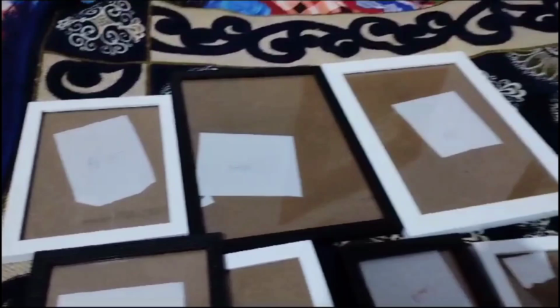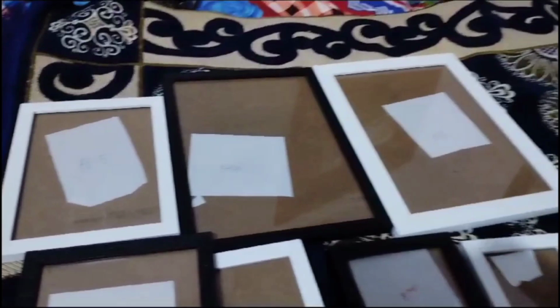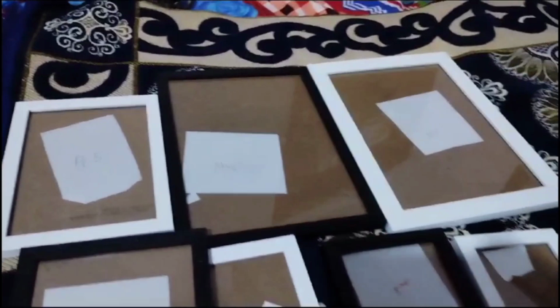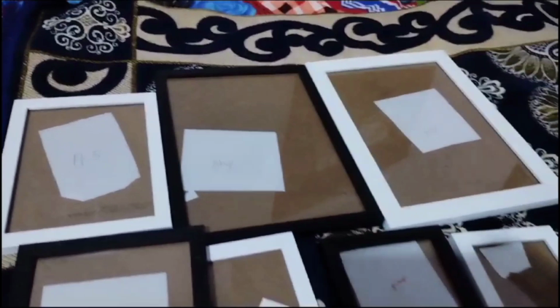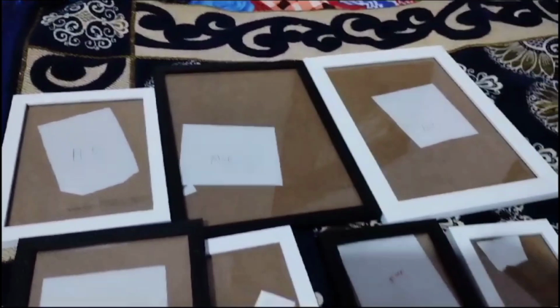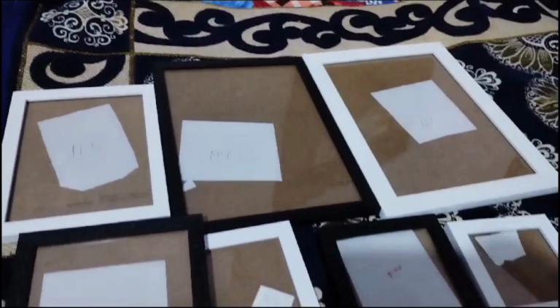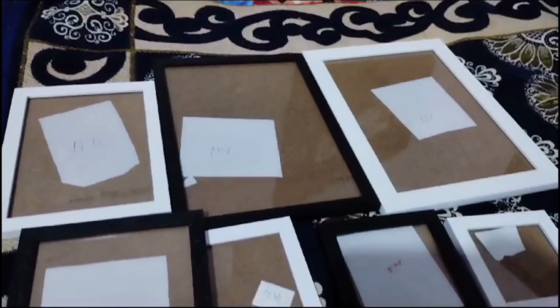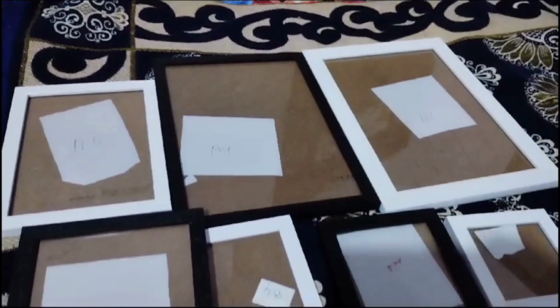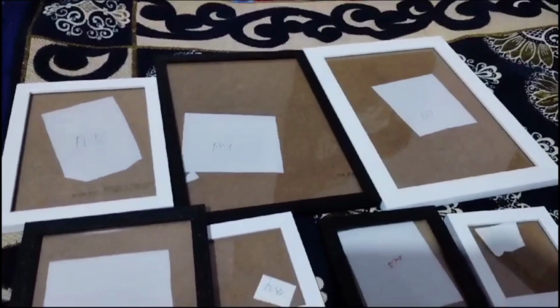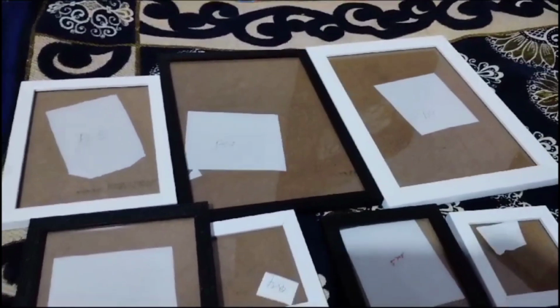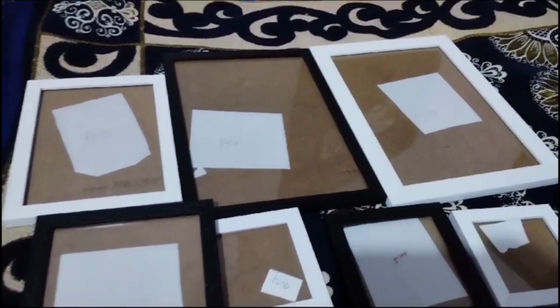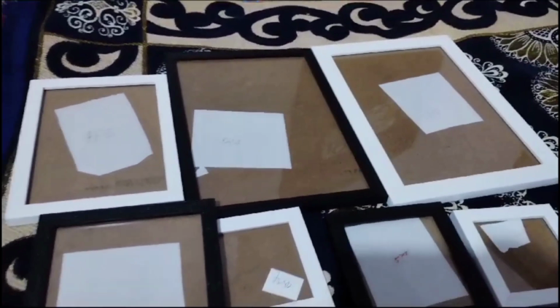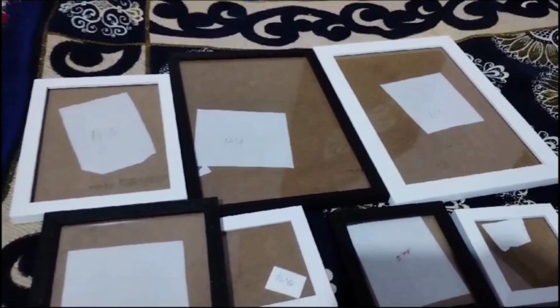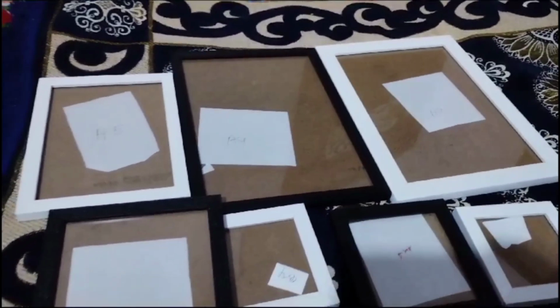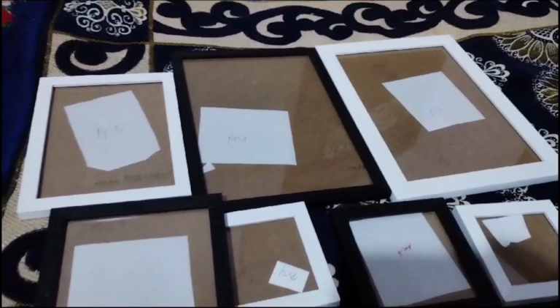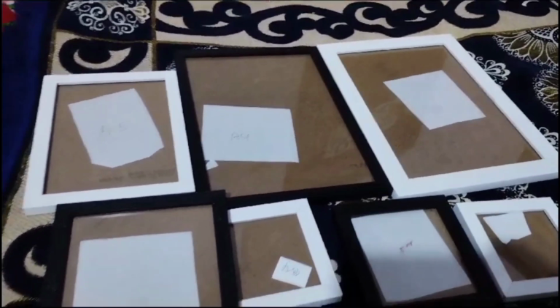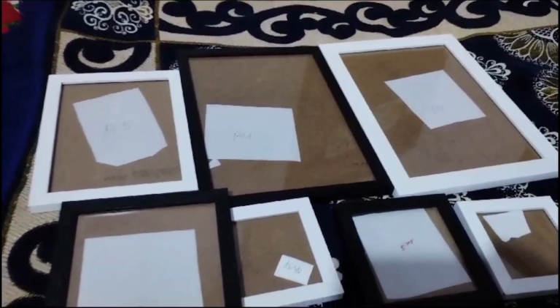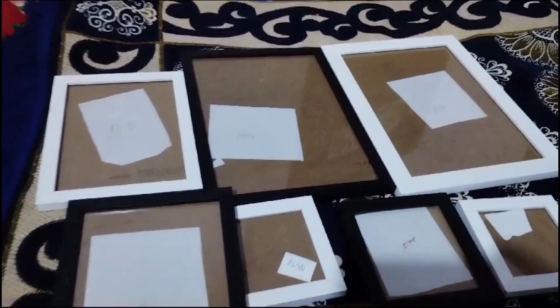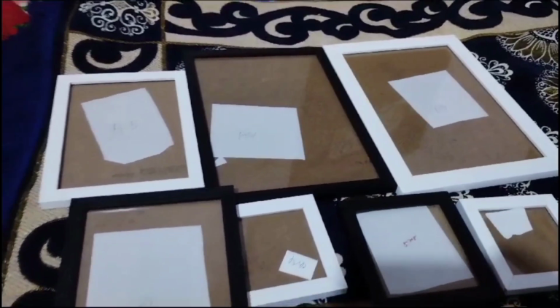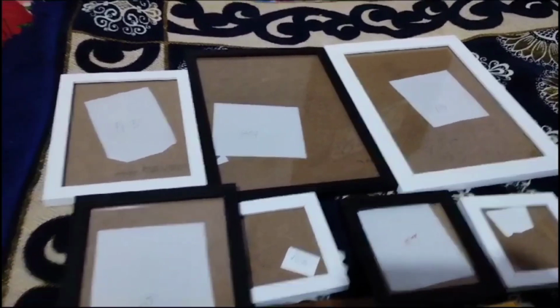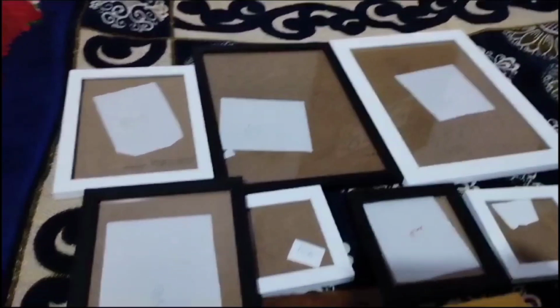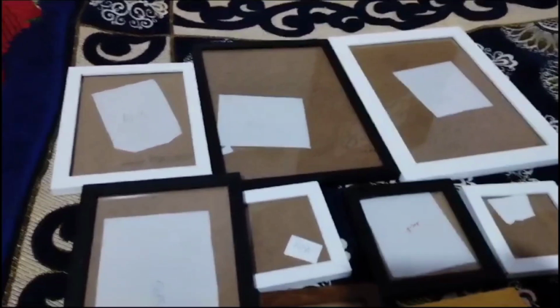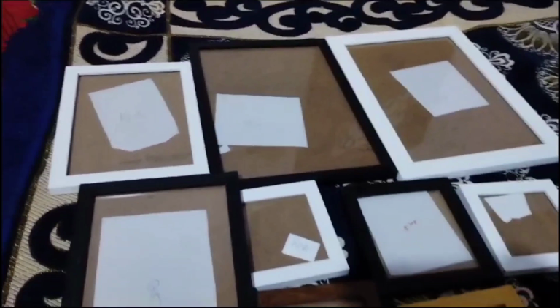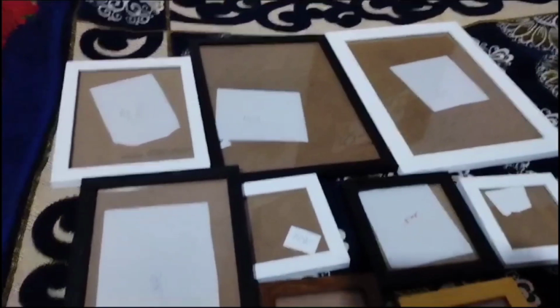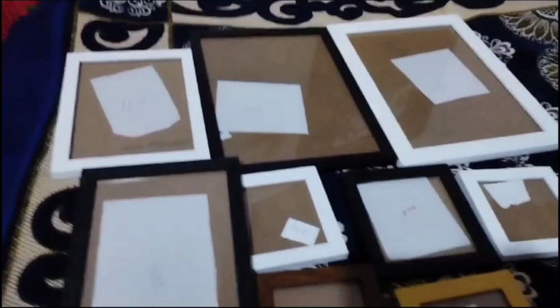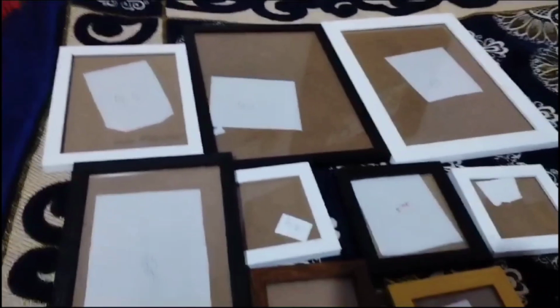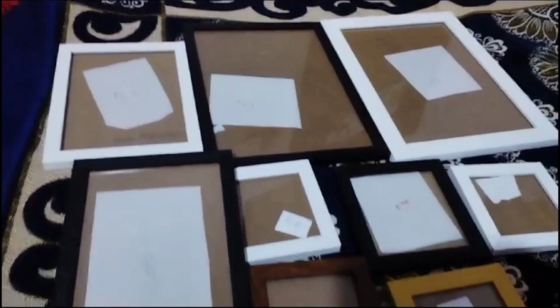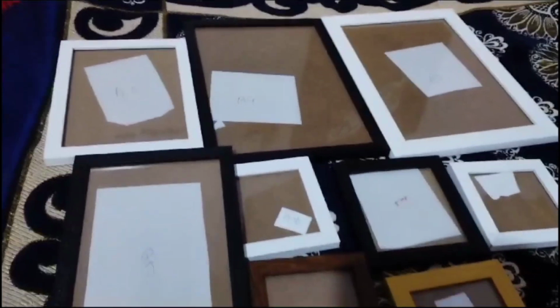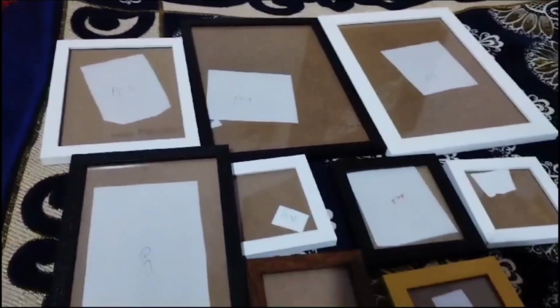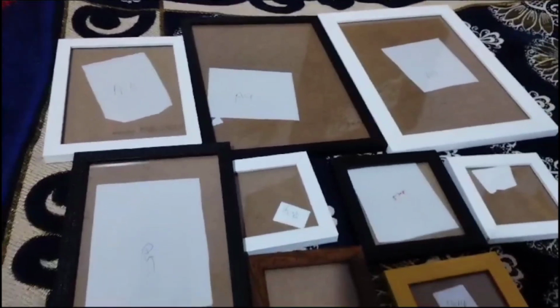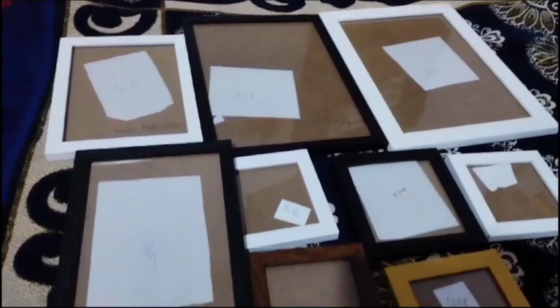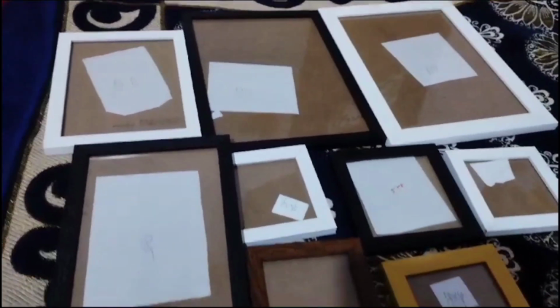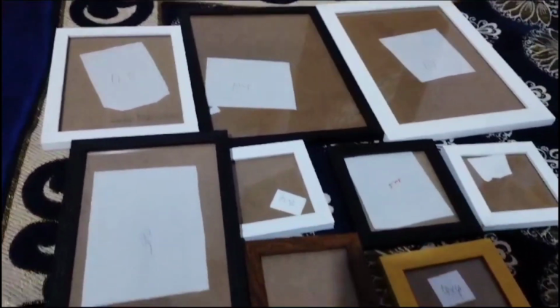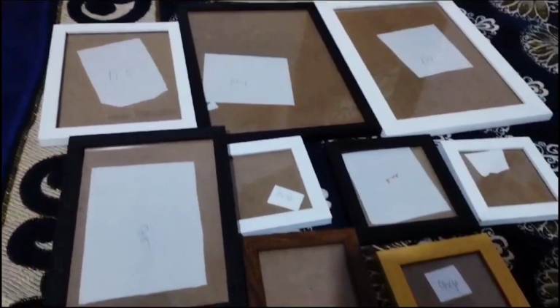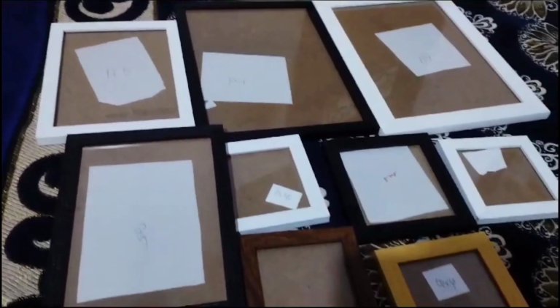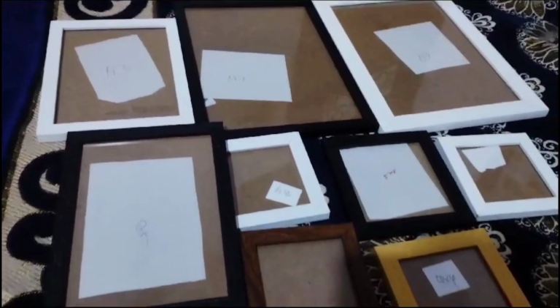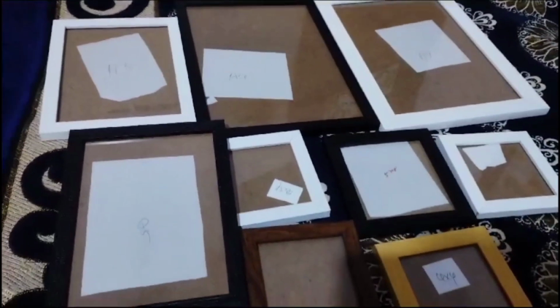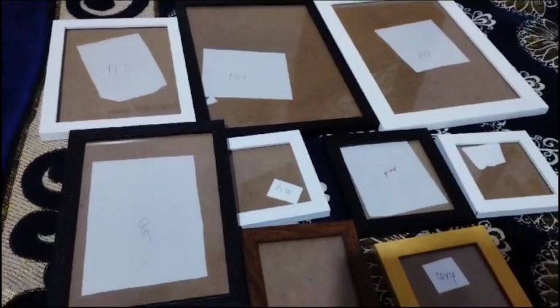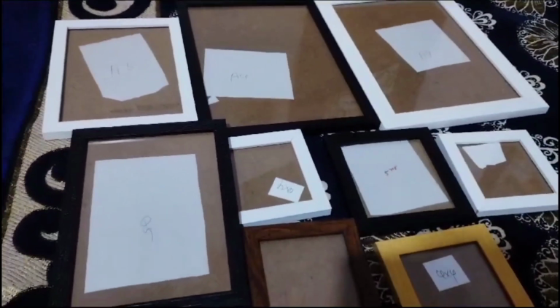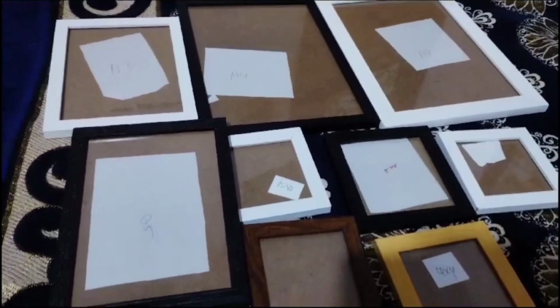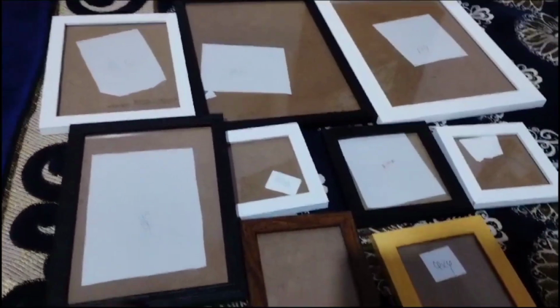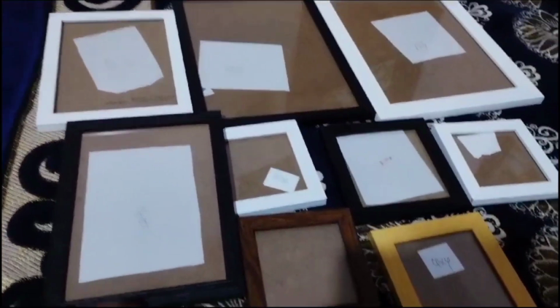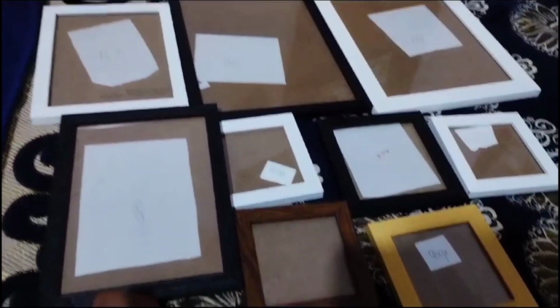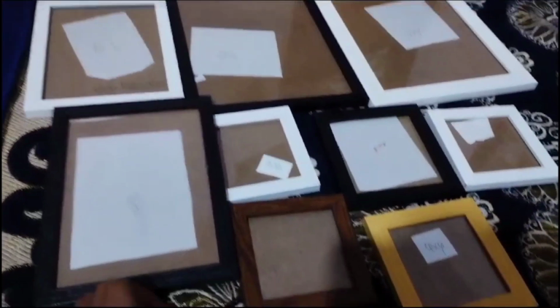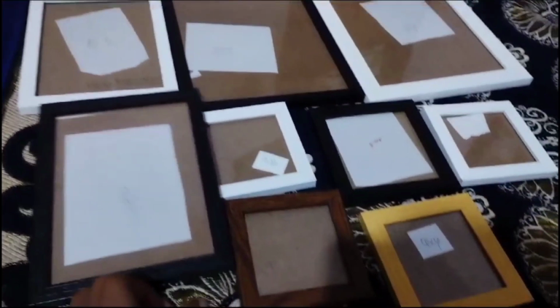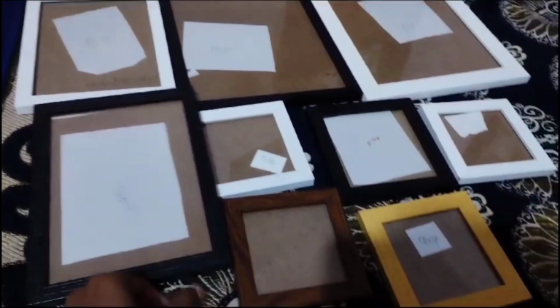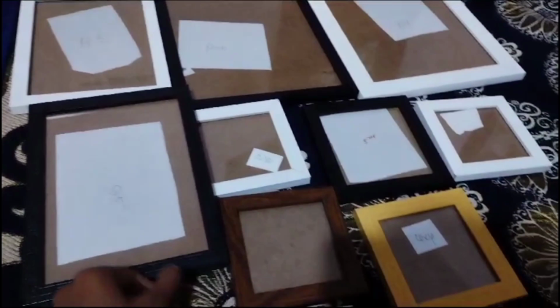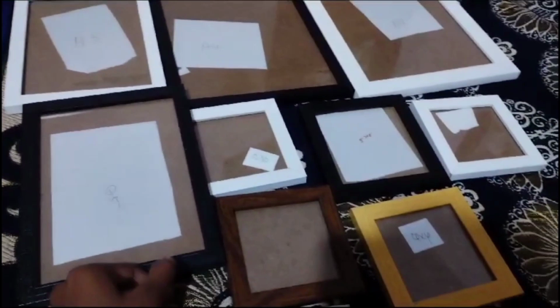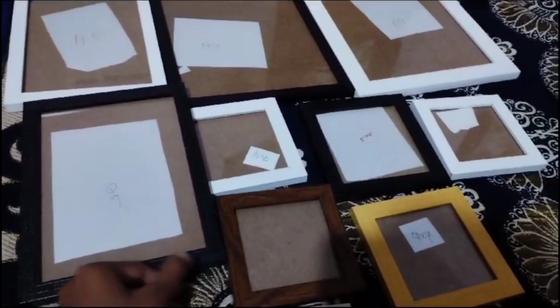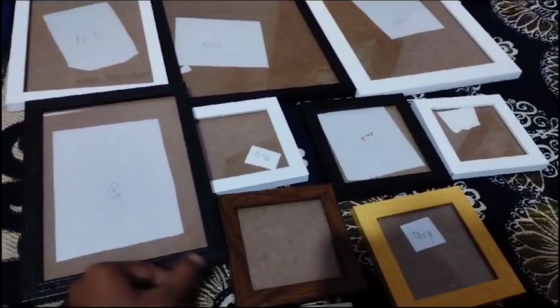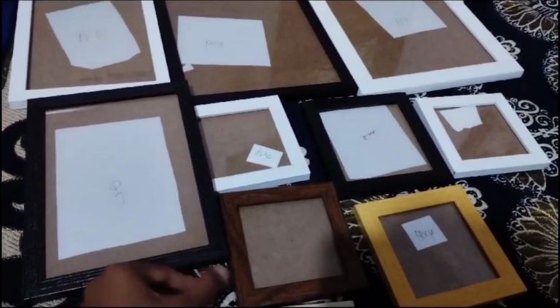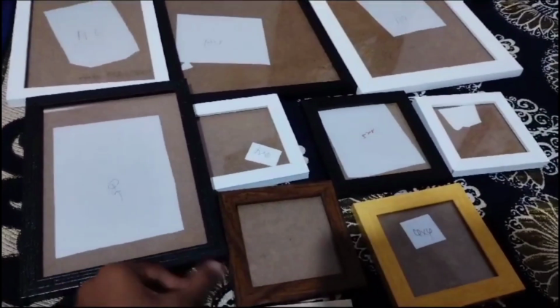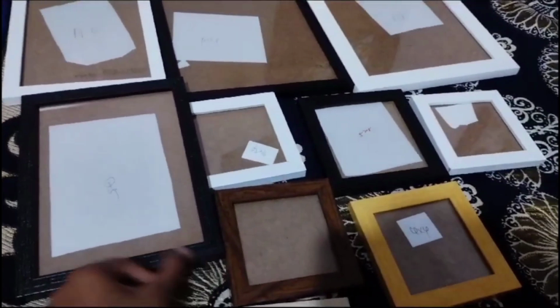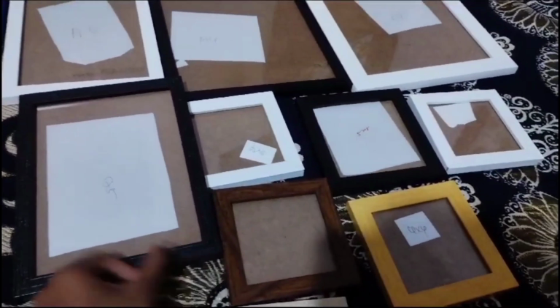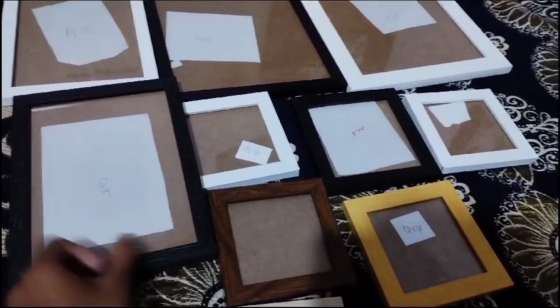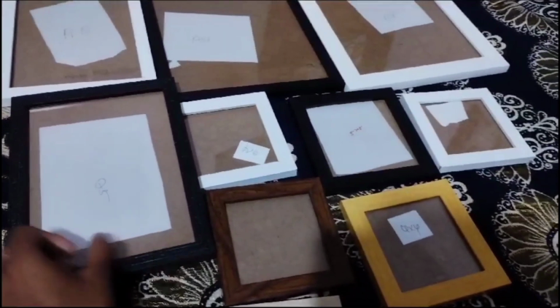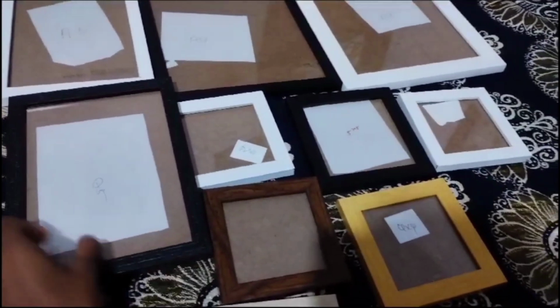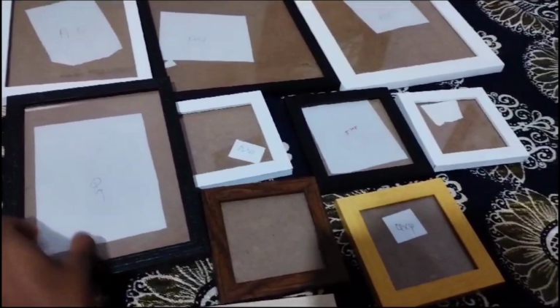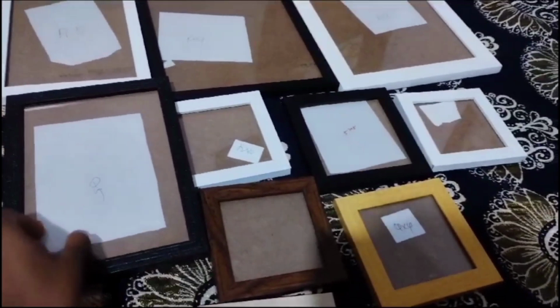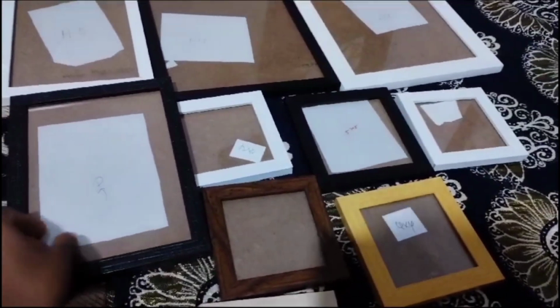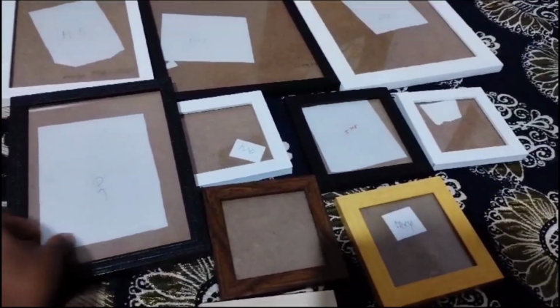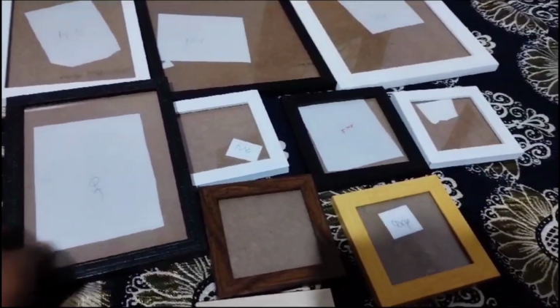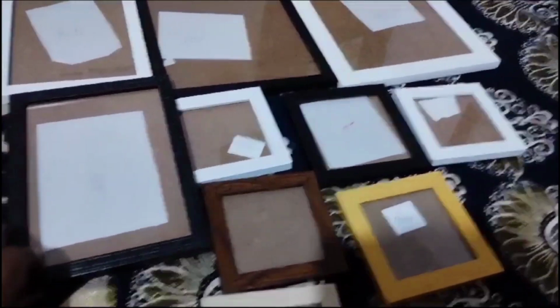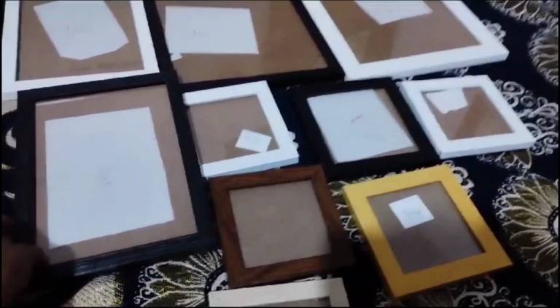Hello, welcome back to my channel. Now, I'm going to show you all about frames. If you have a video,